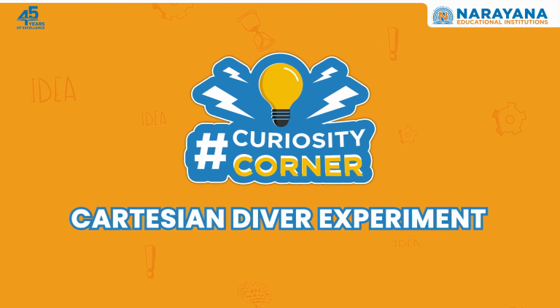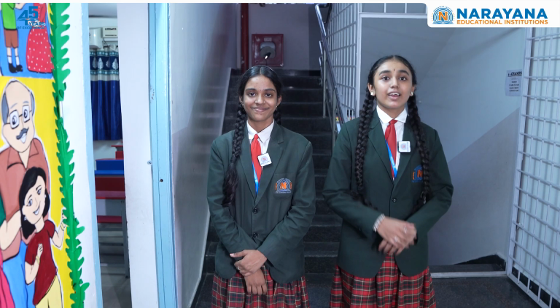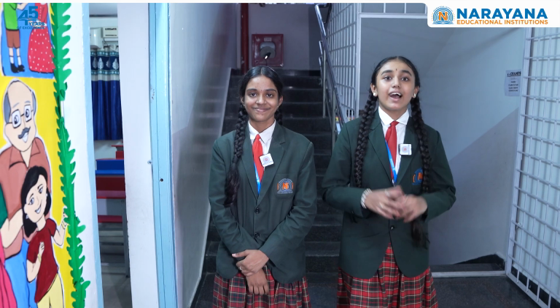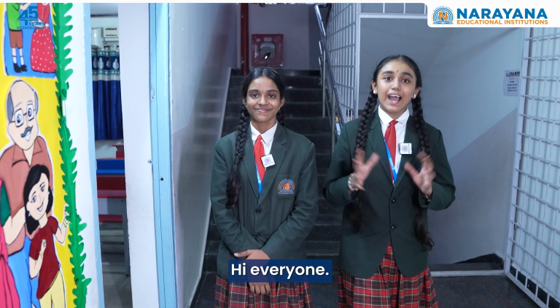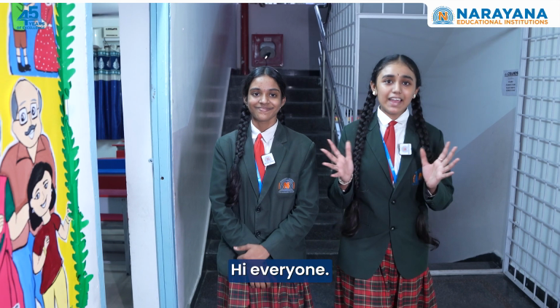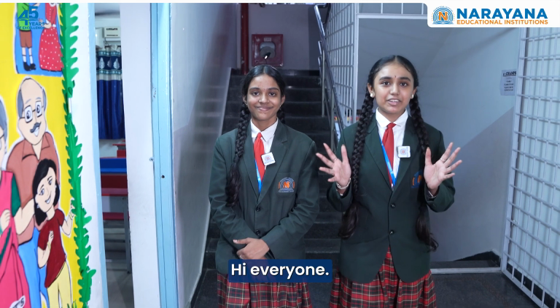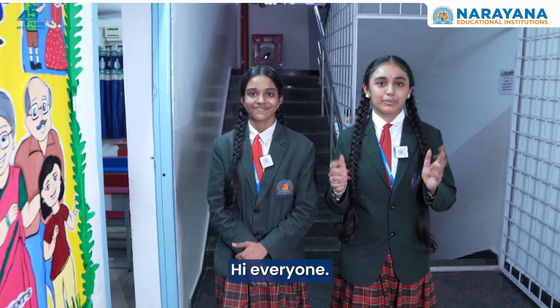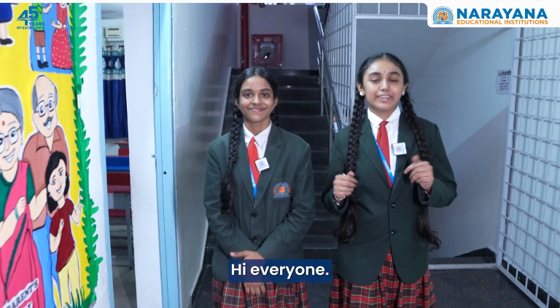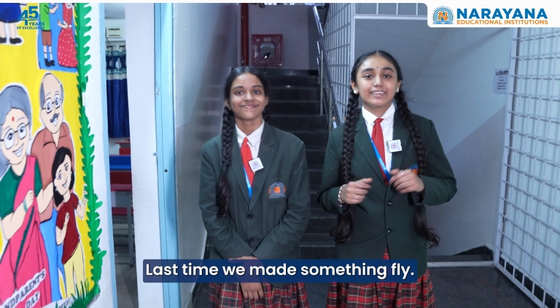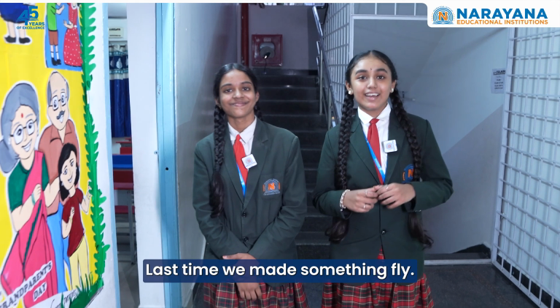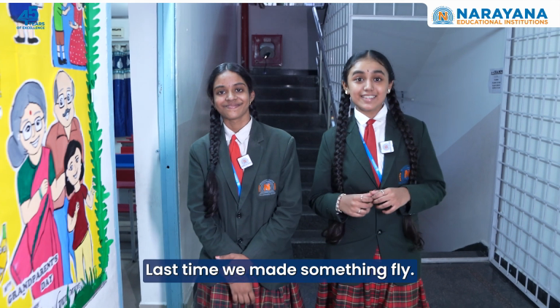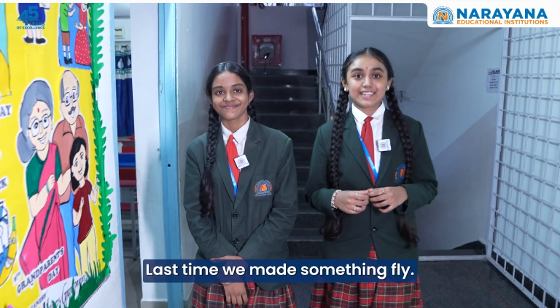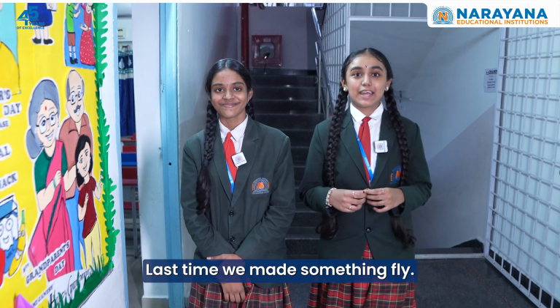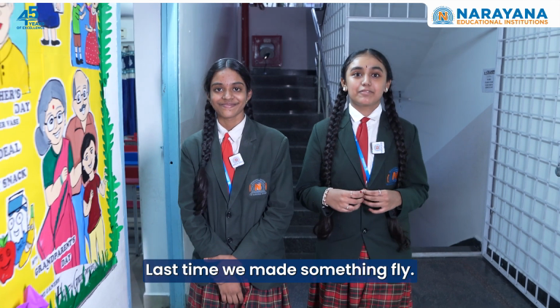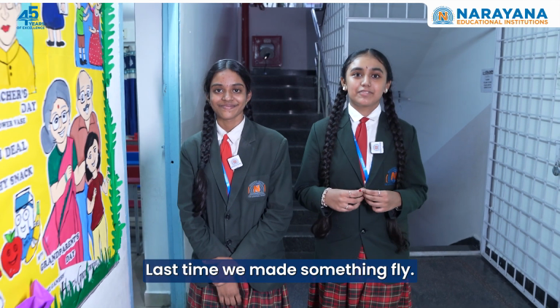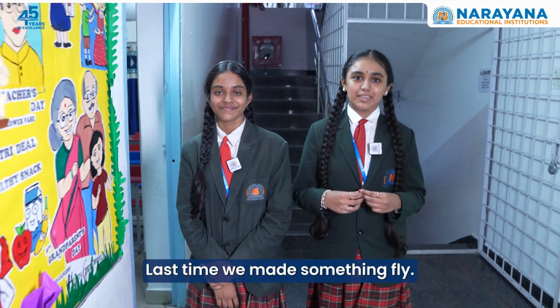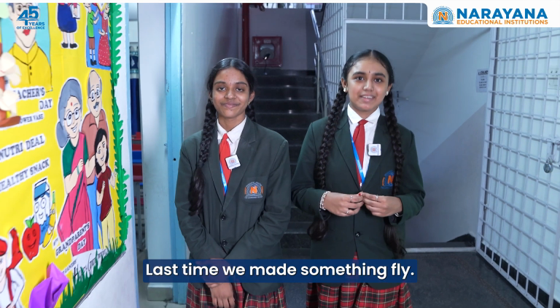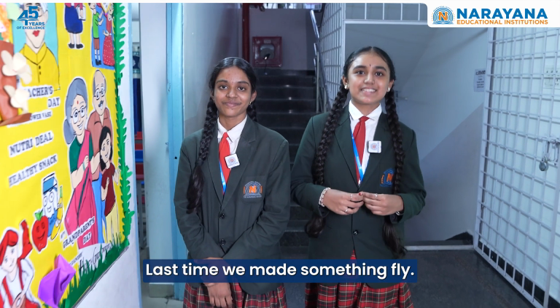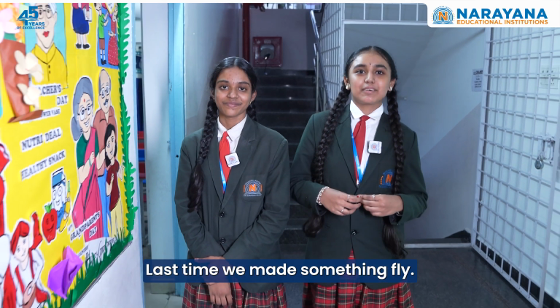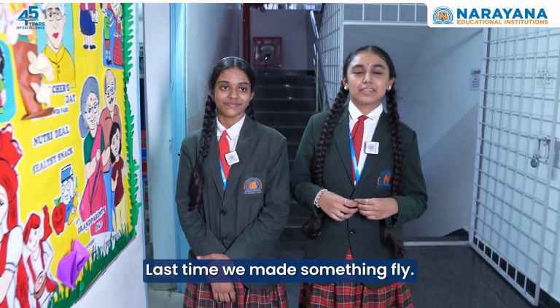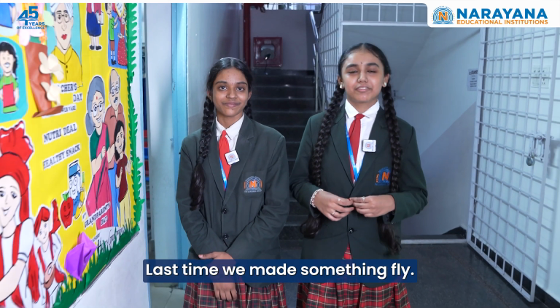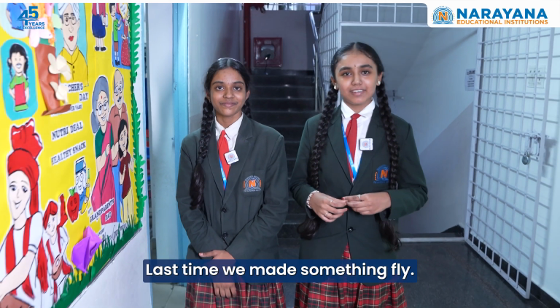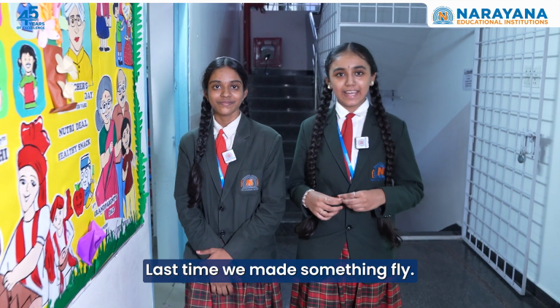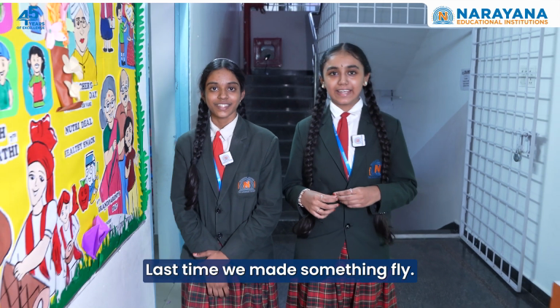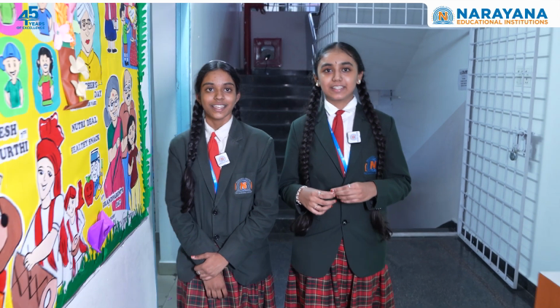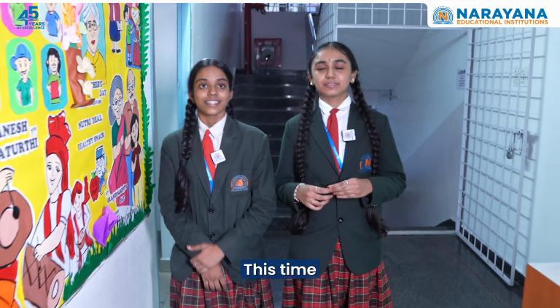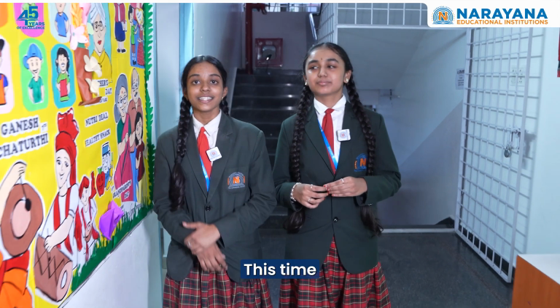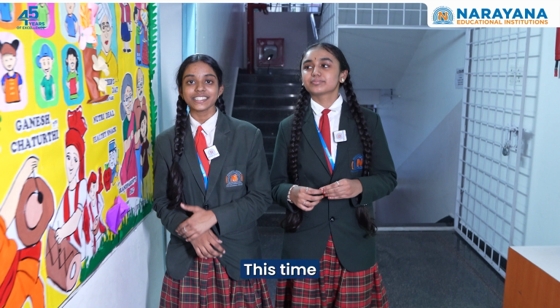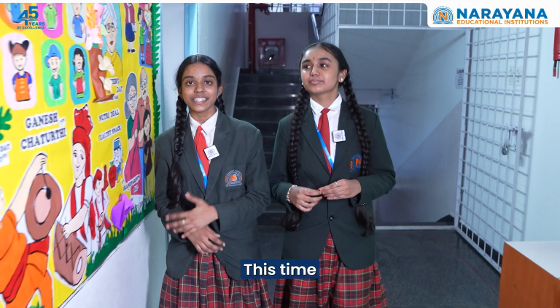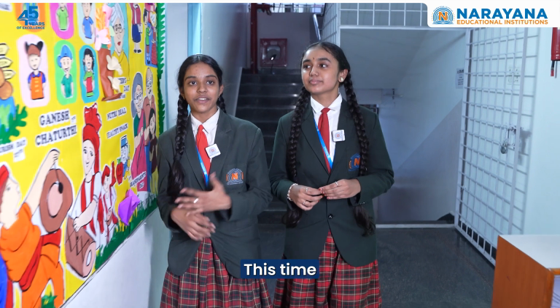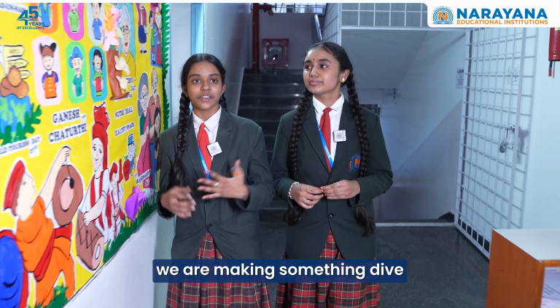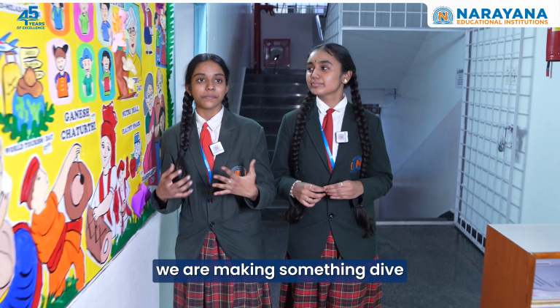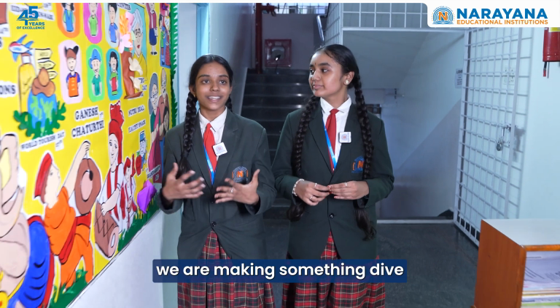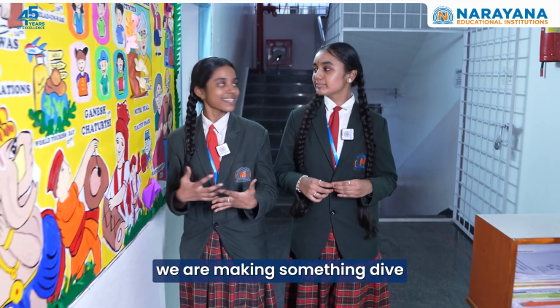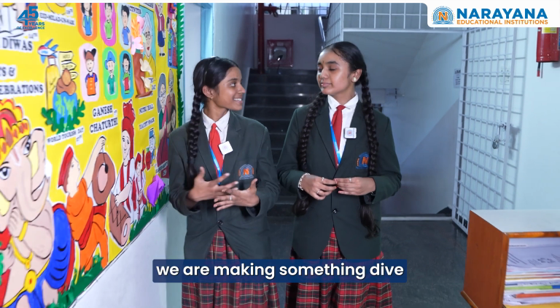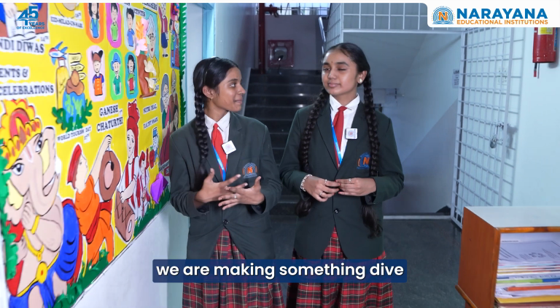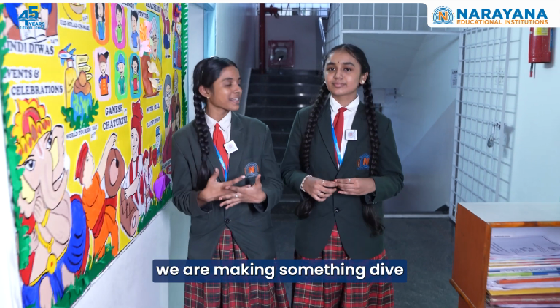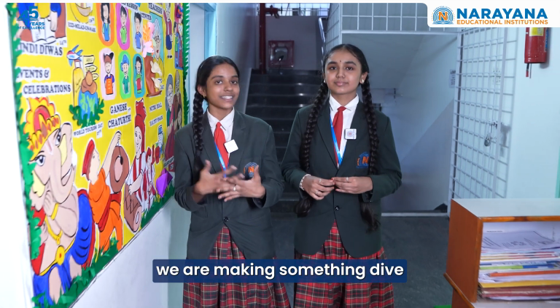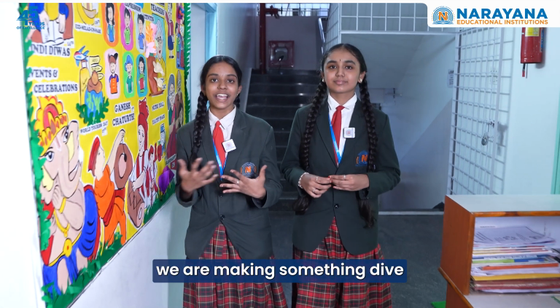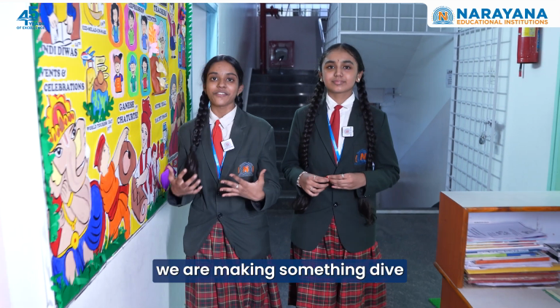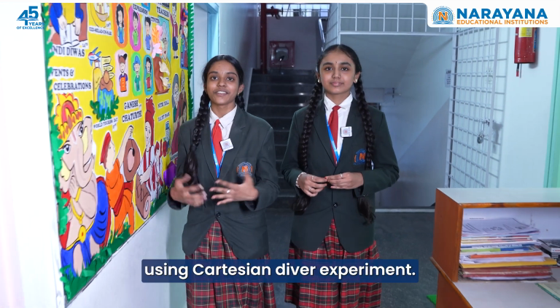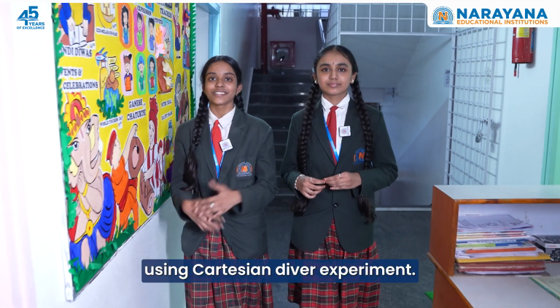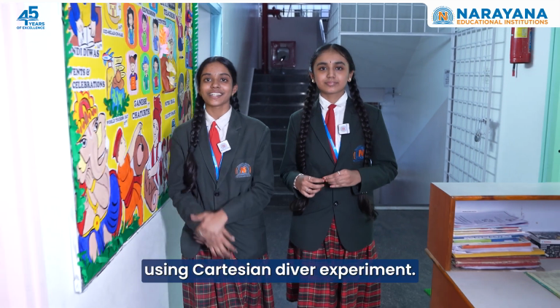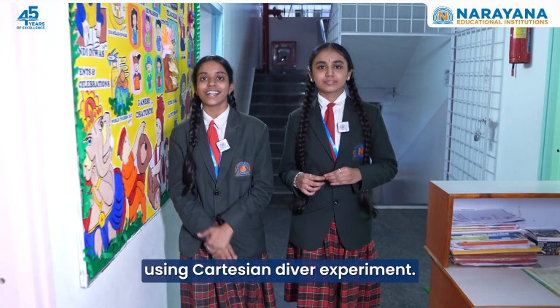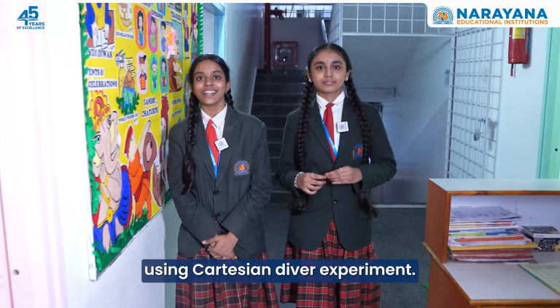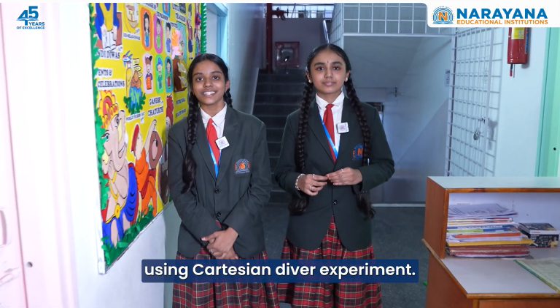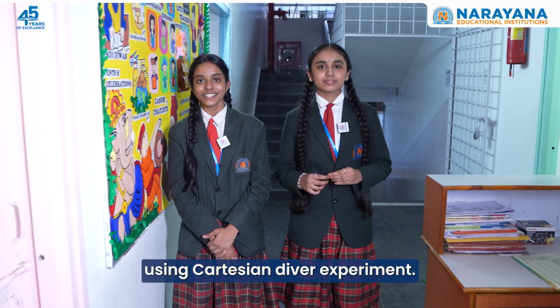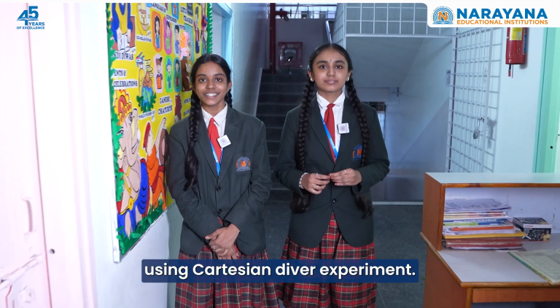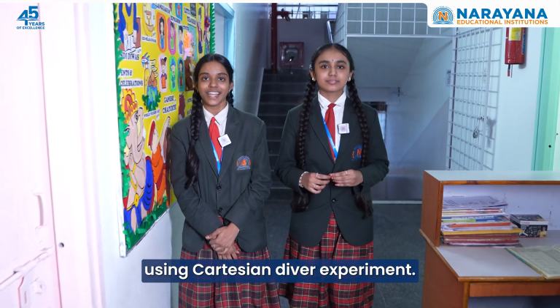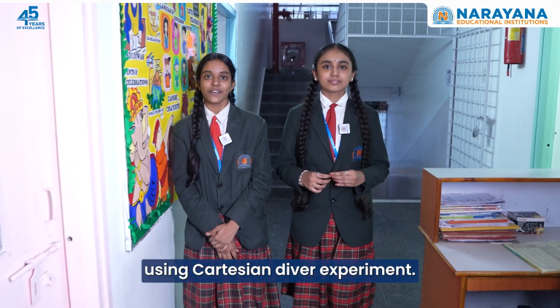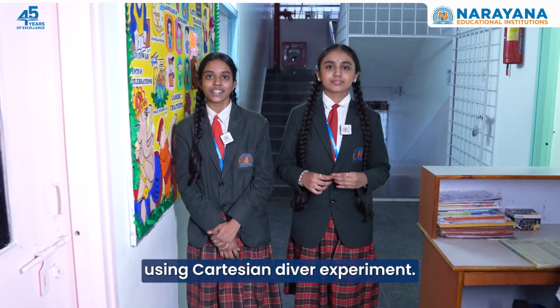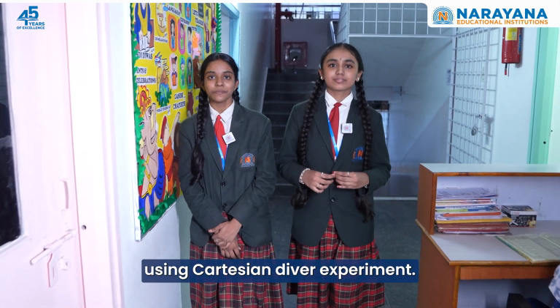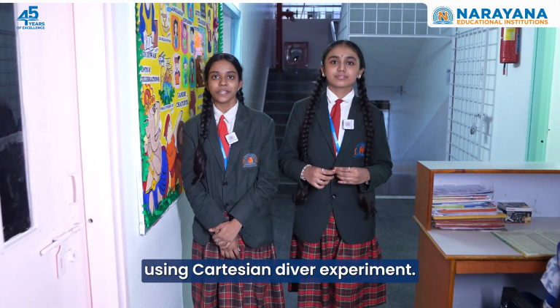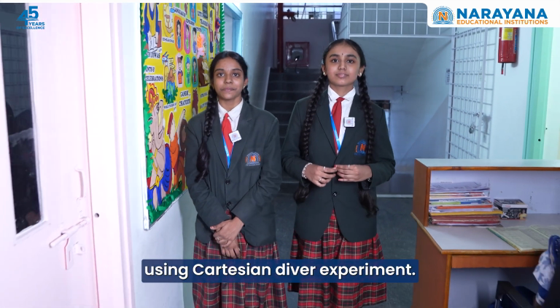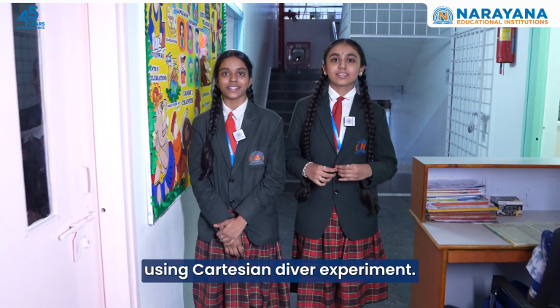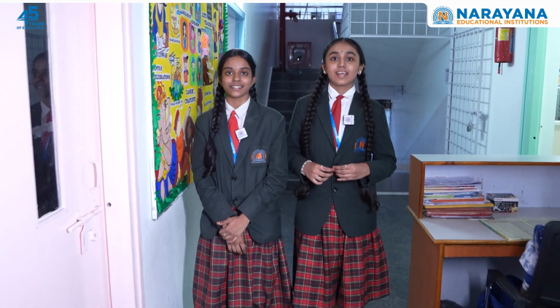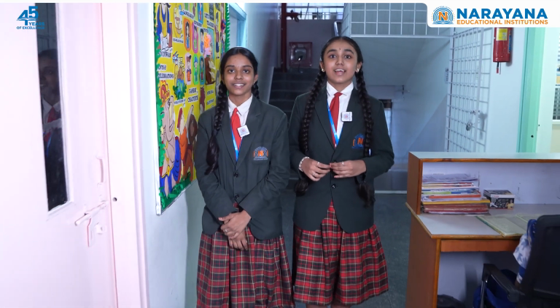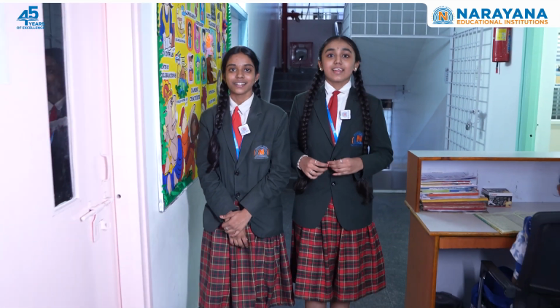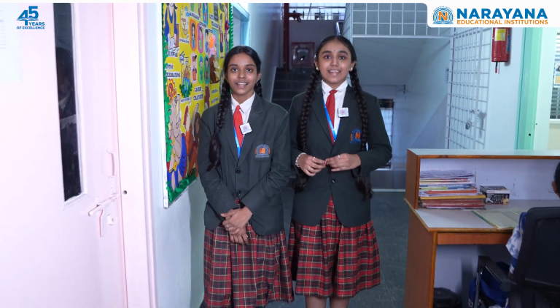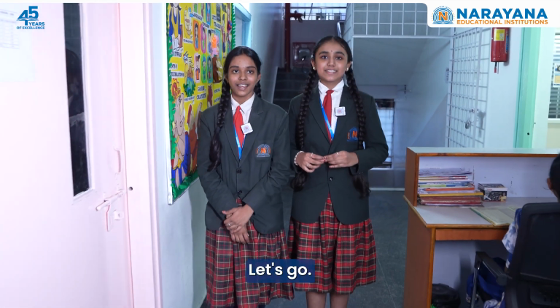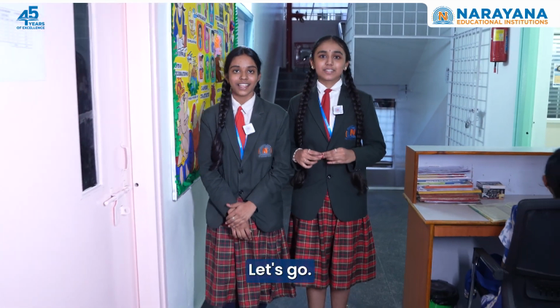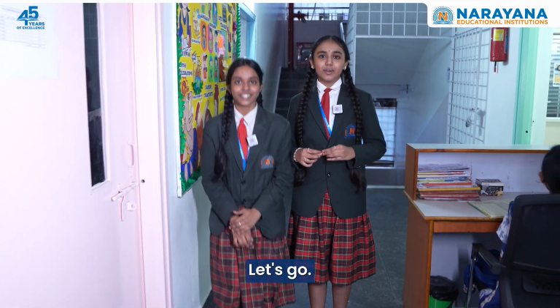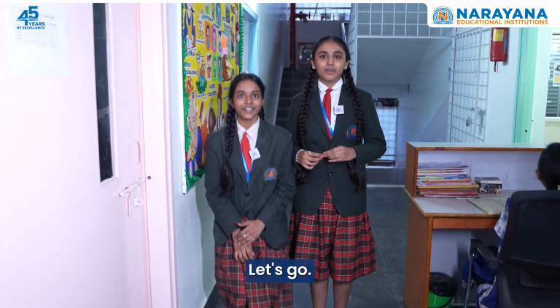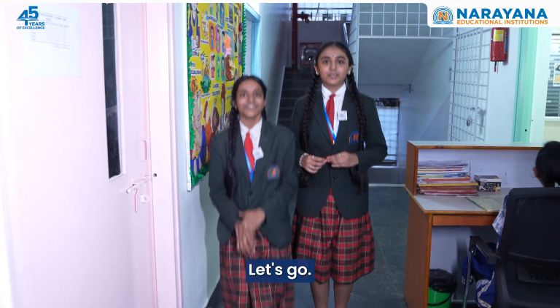Hi everyone! Last time we made something fly. This time we are making something dive using the Cartesian diver experiment. Let's go!